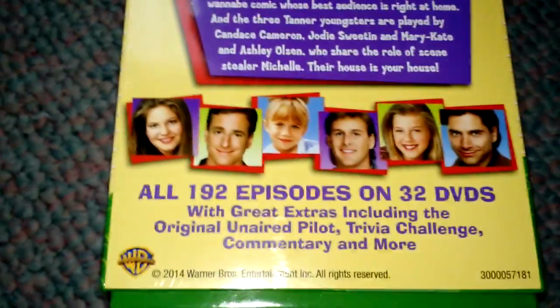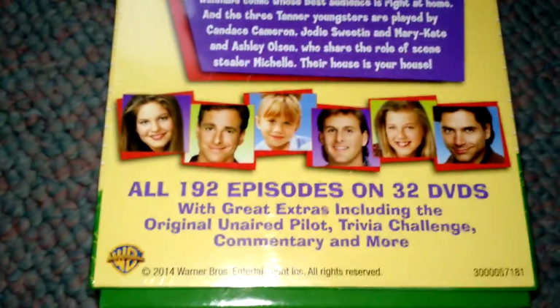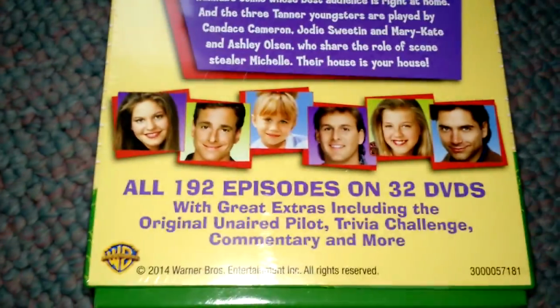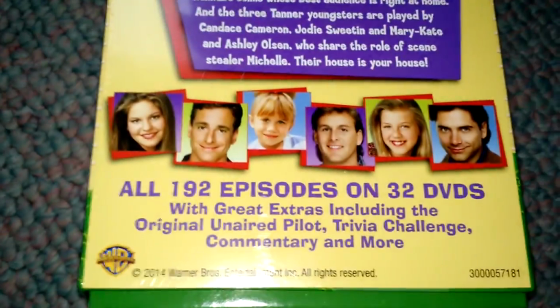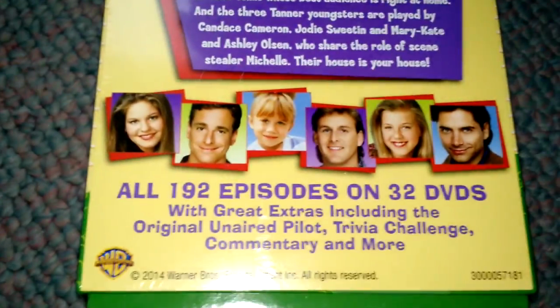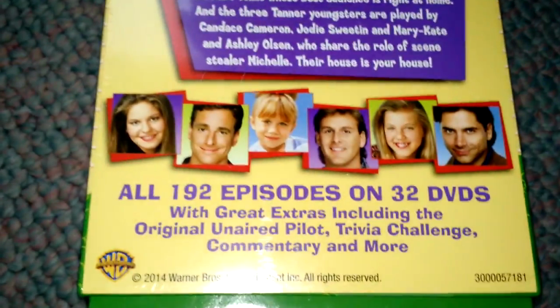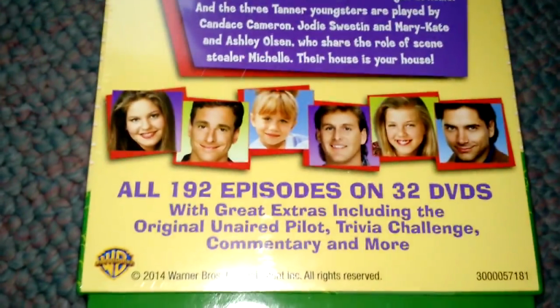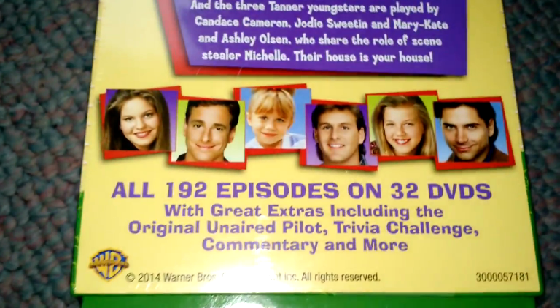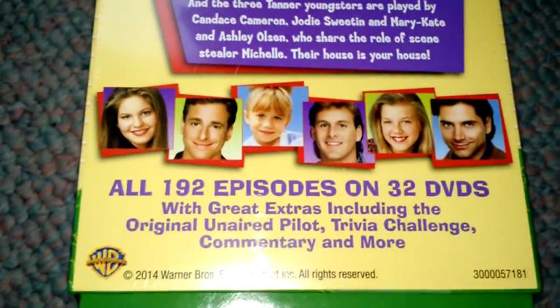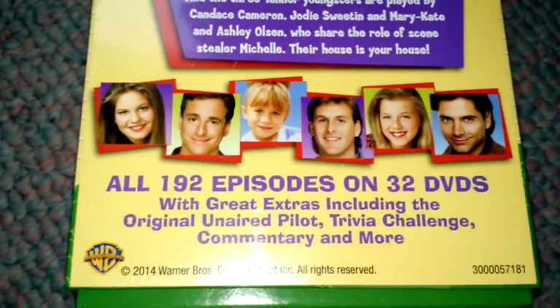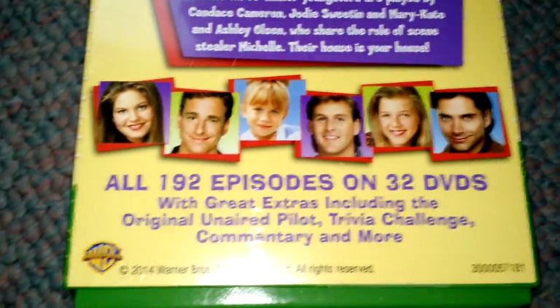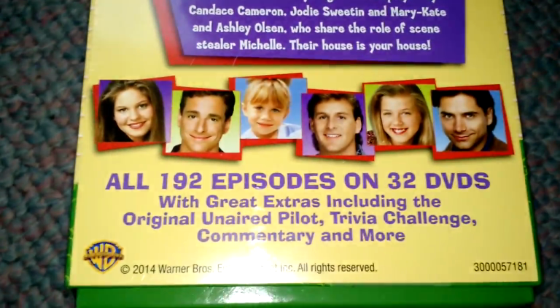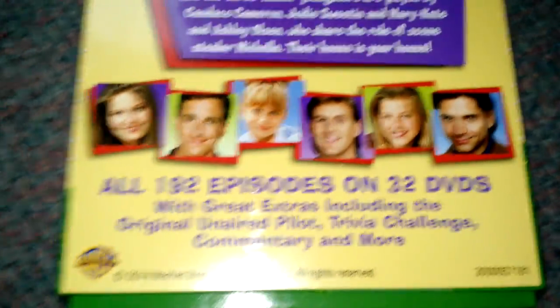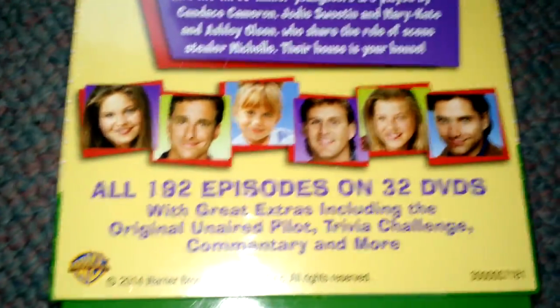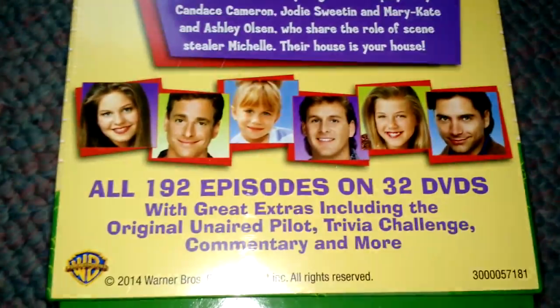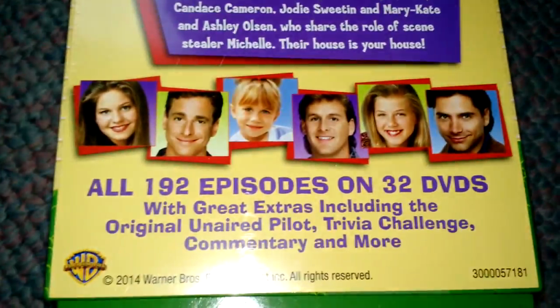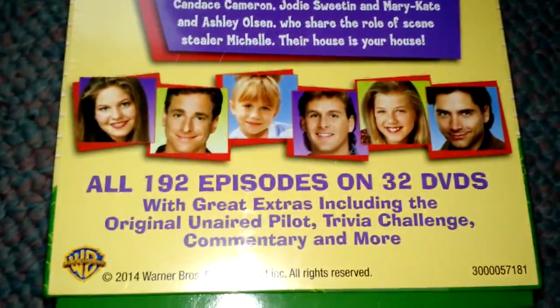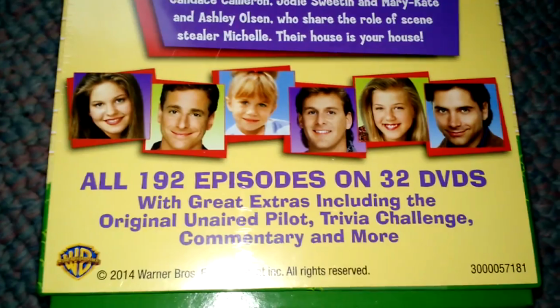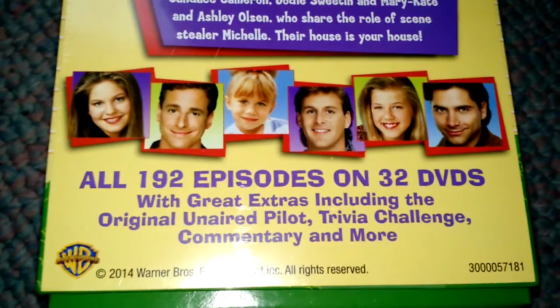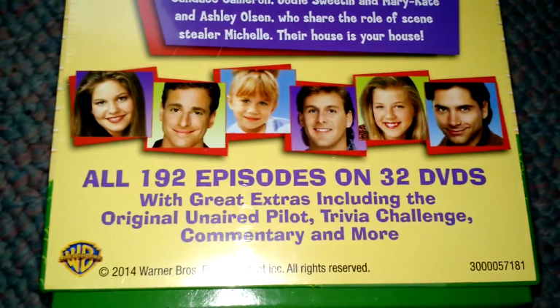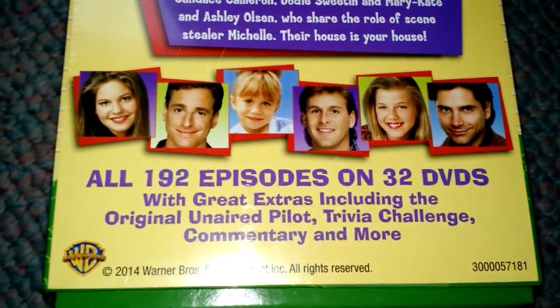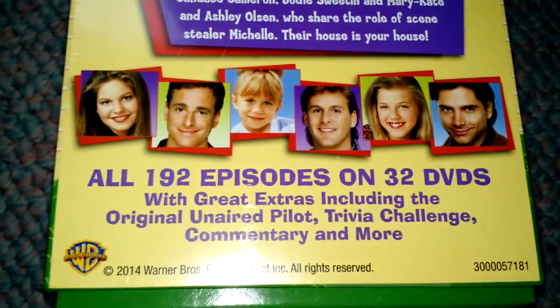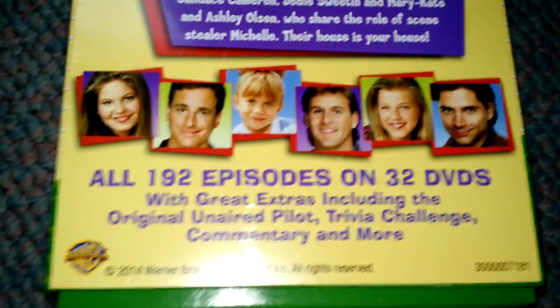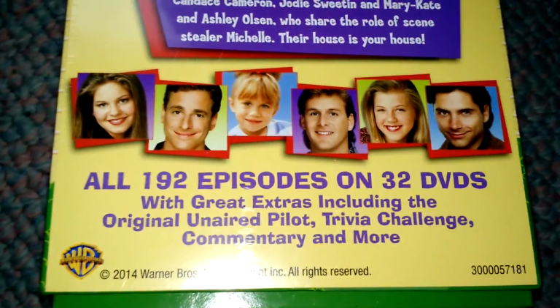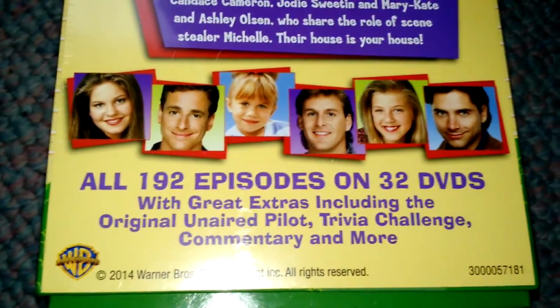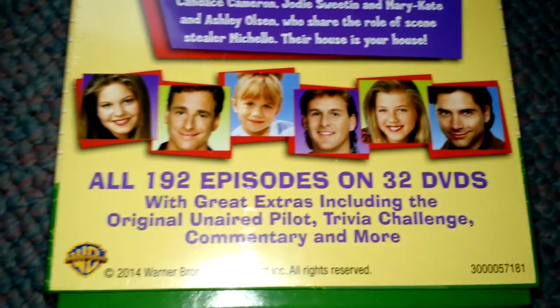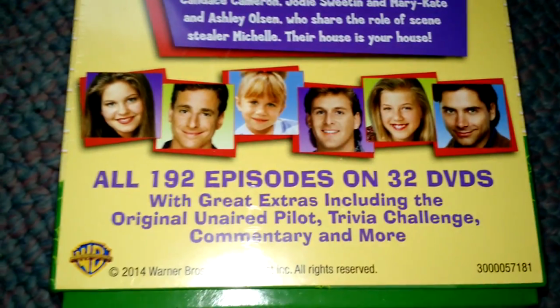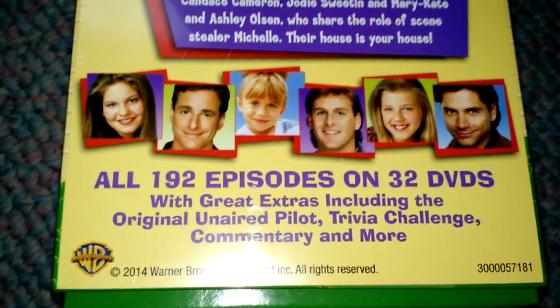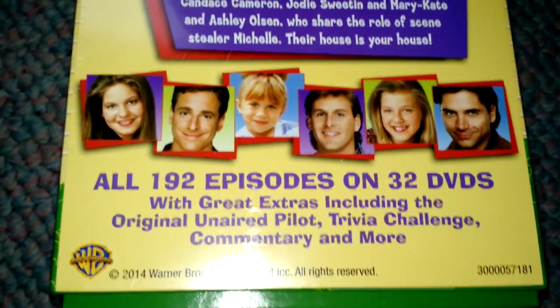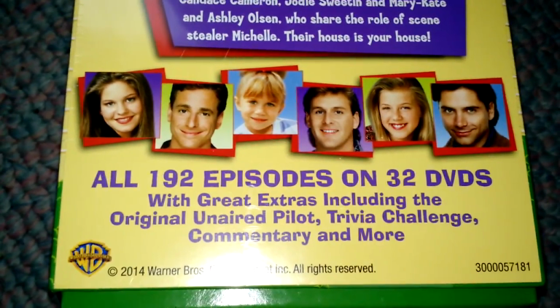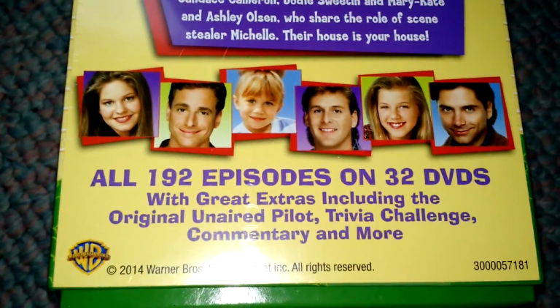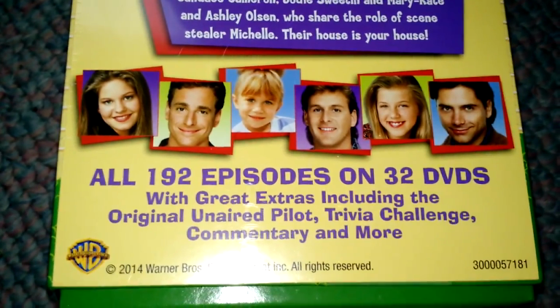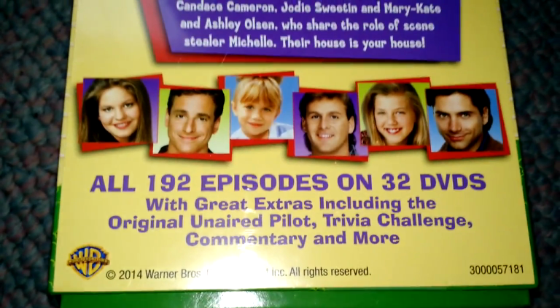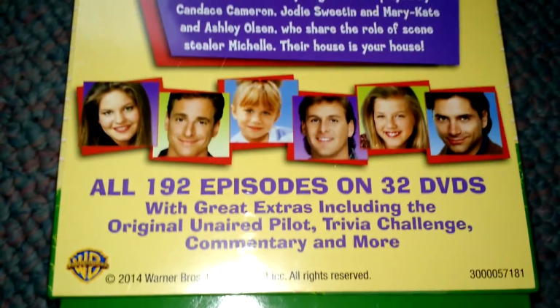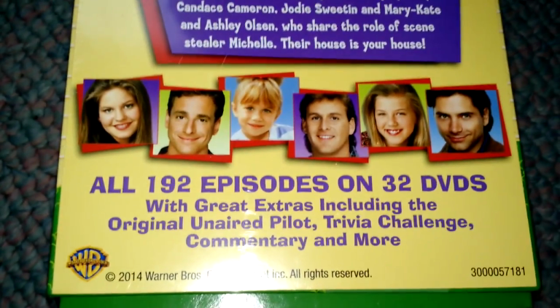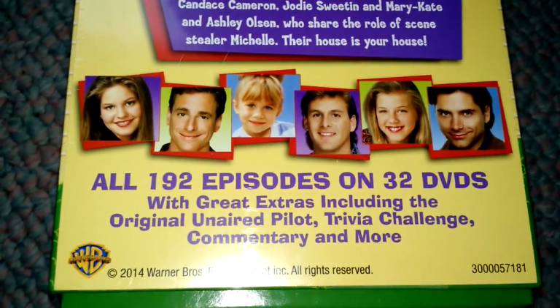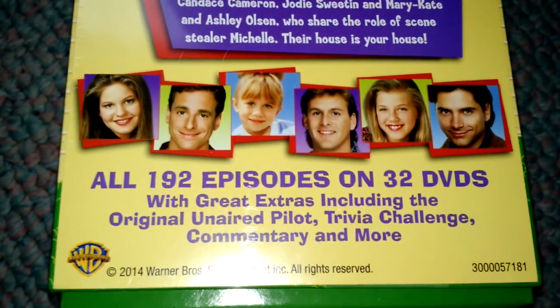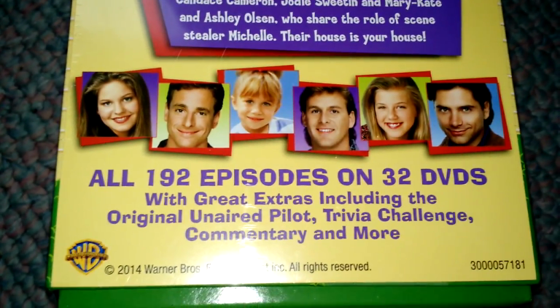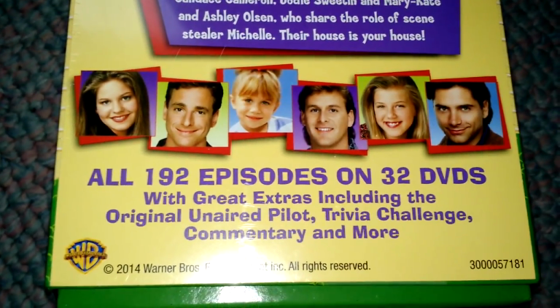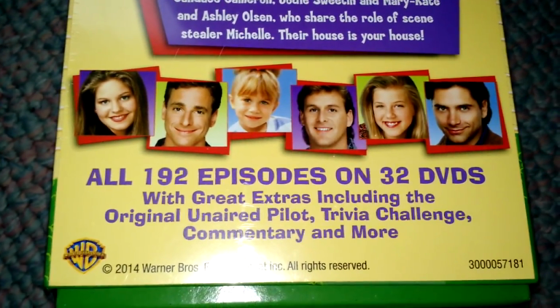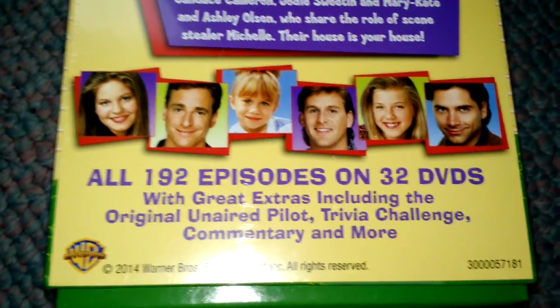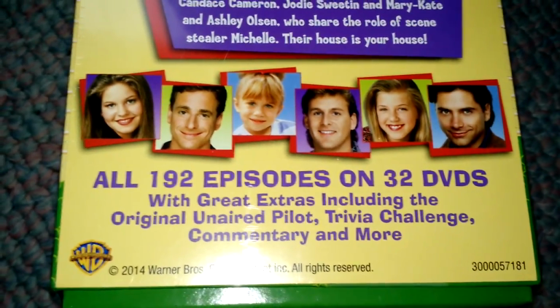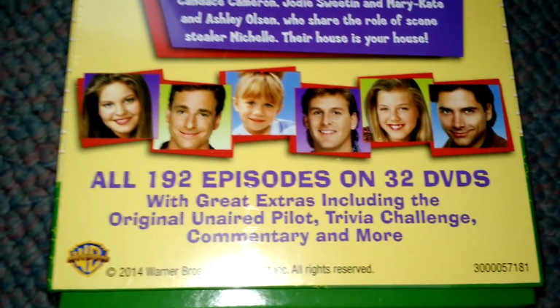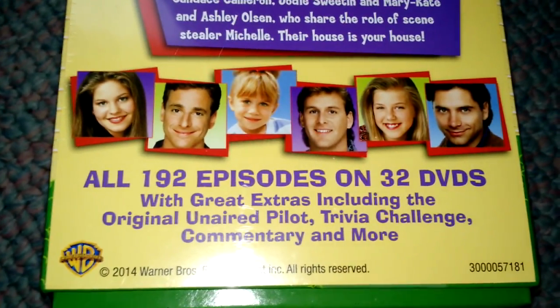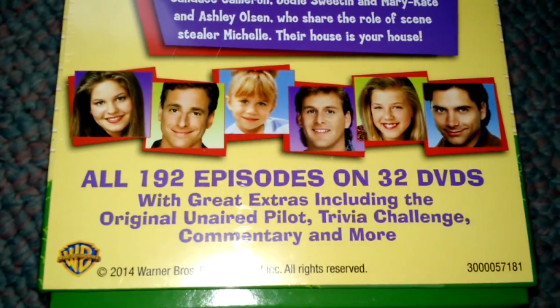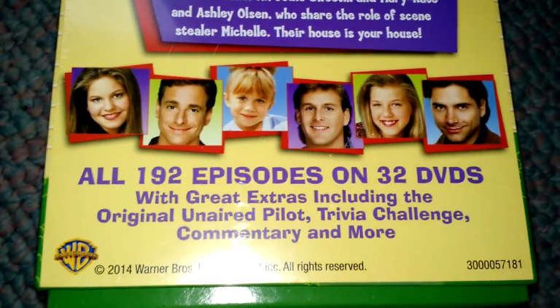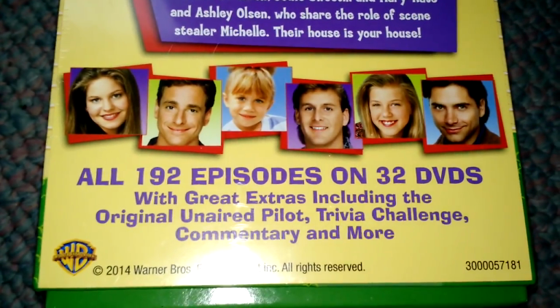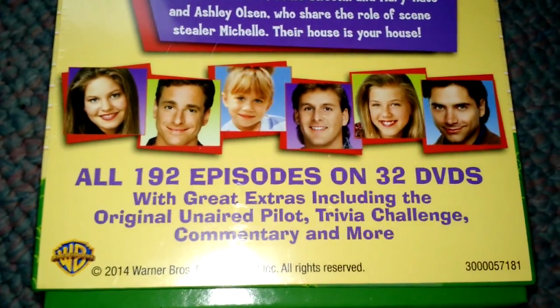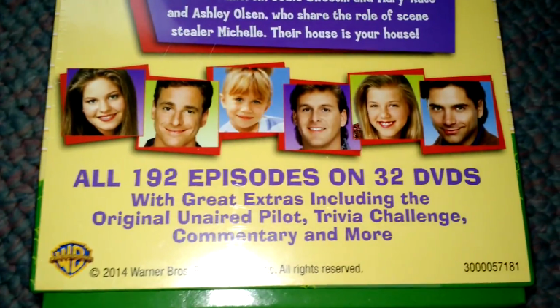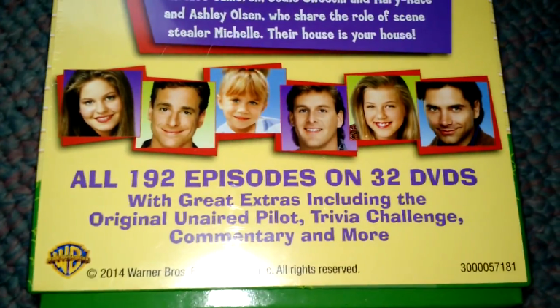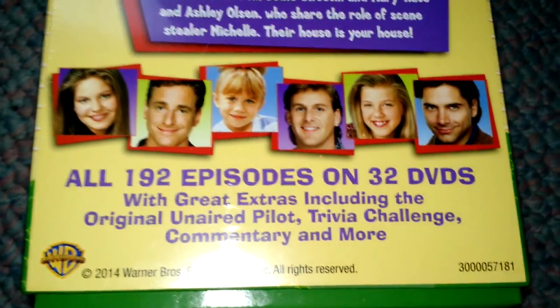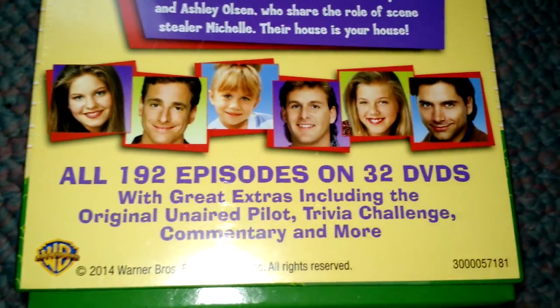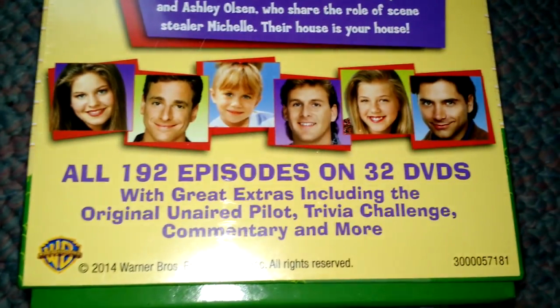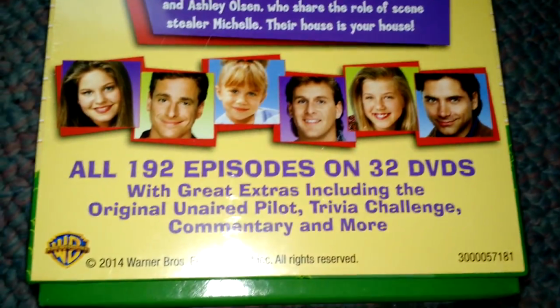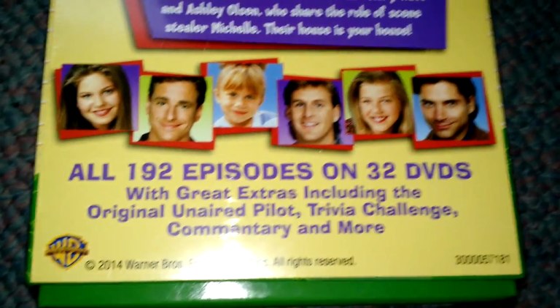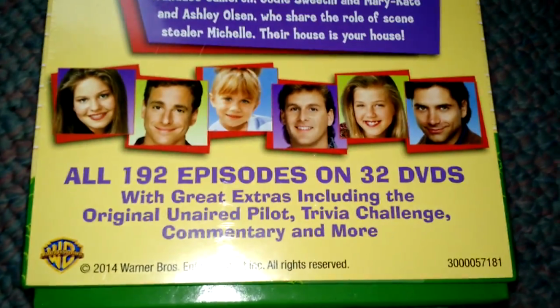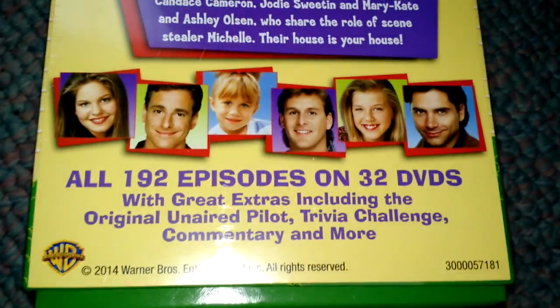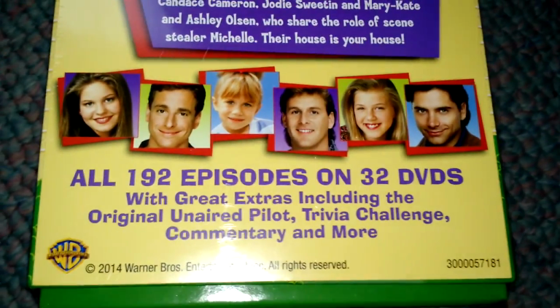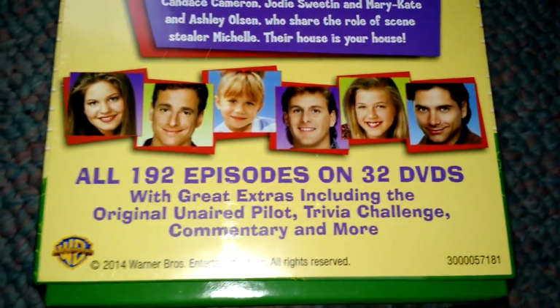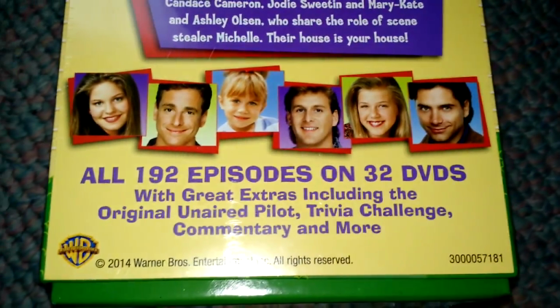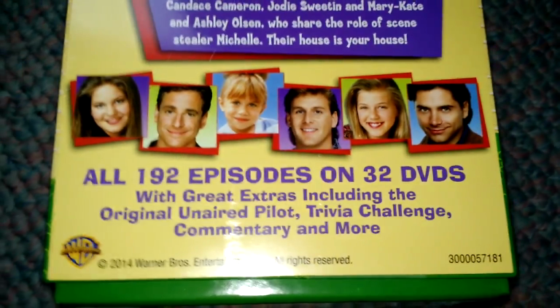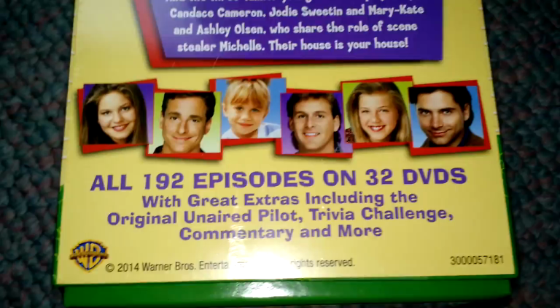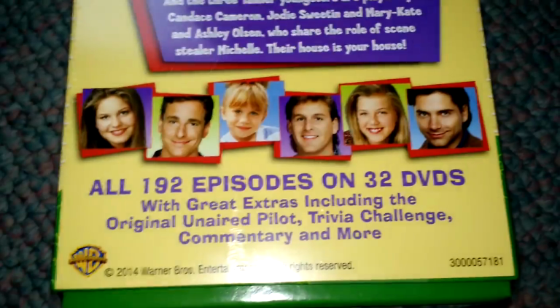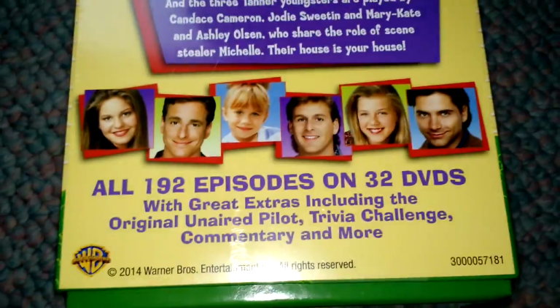It comes with 192 episodes on 32 discs, with great extras including the original unaired pilot, trivia challenge, commentary, and more.